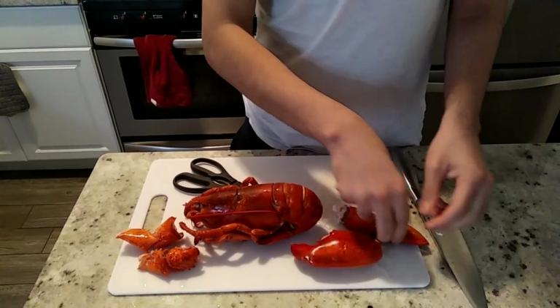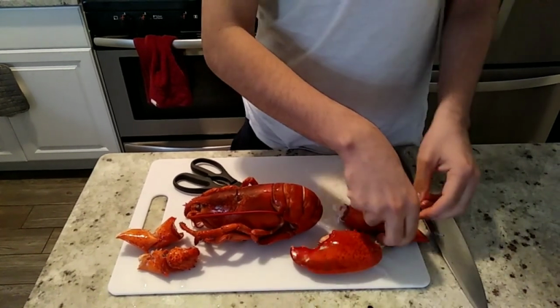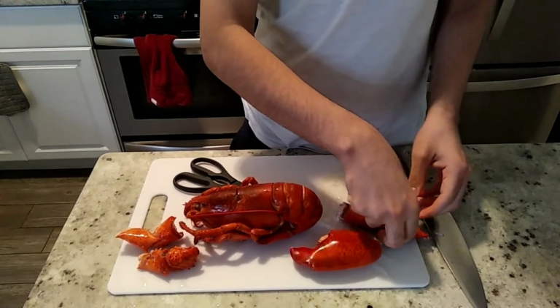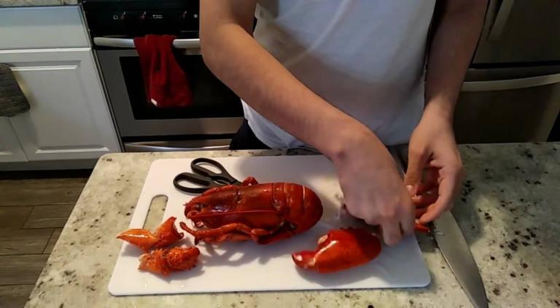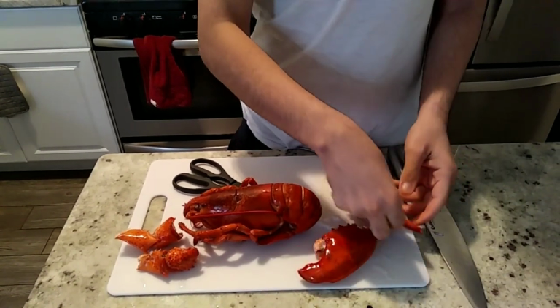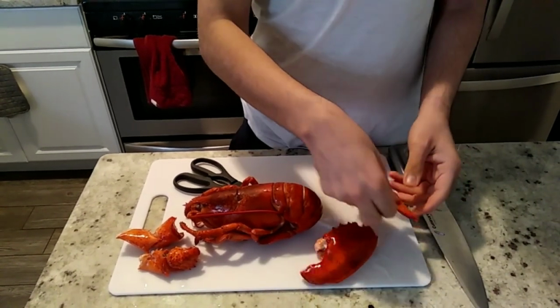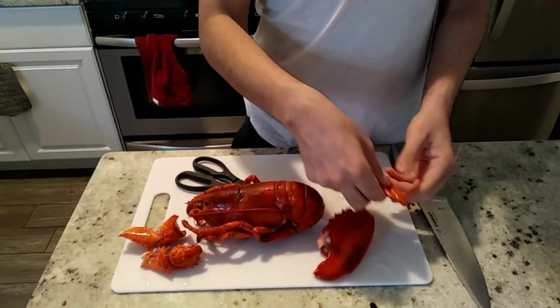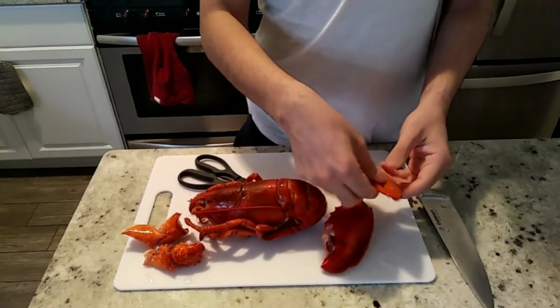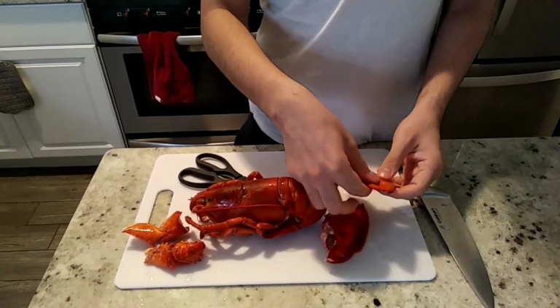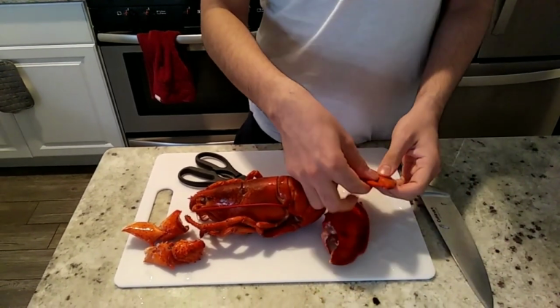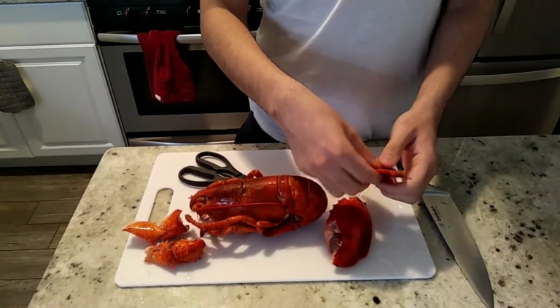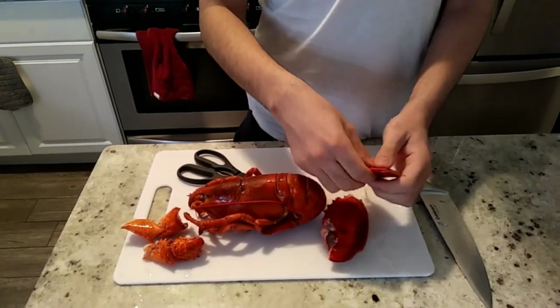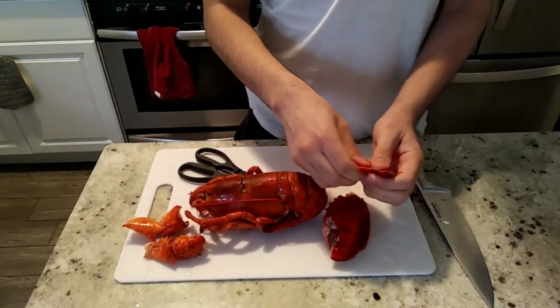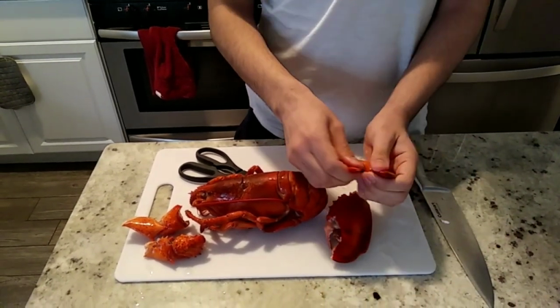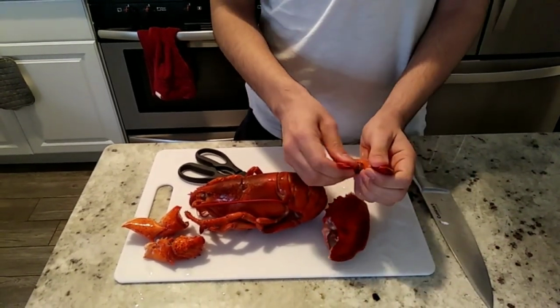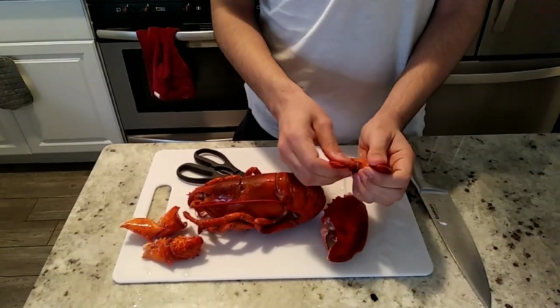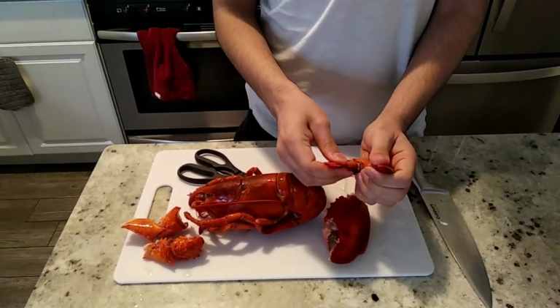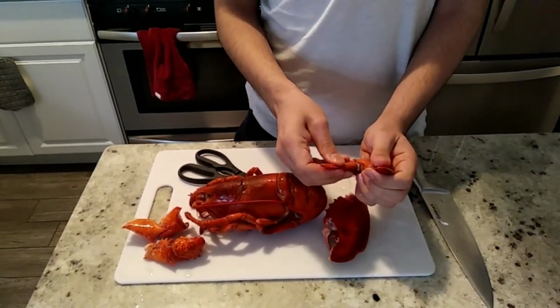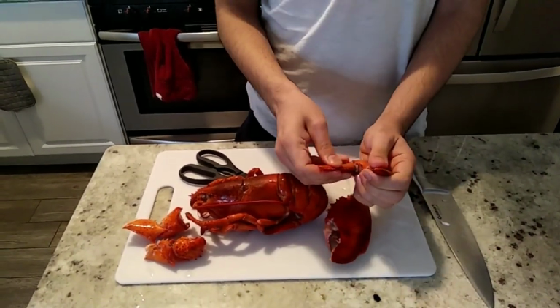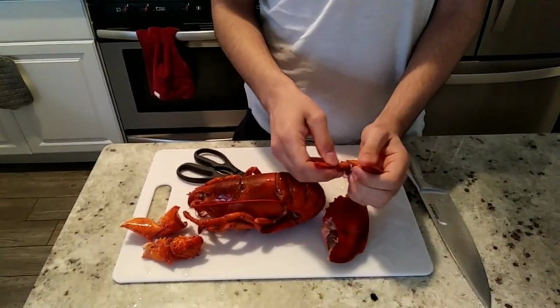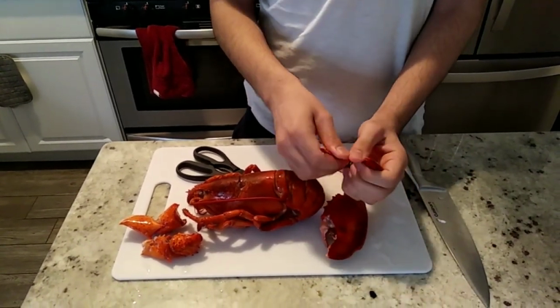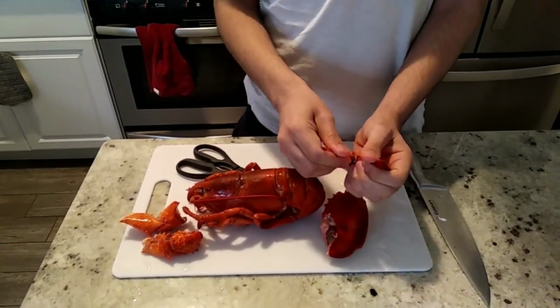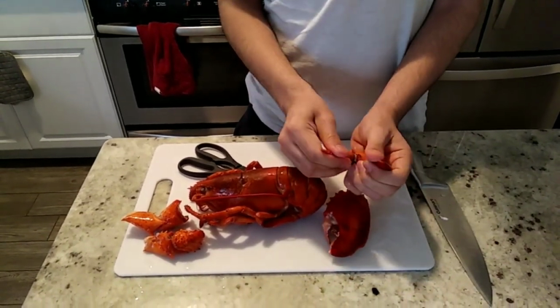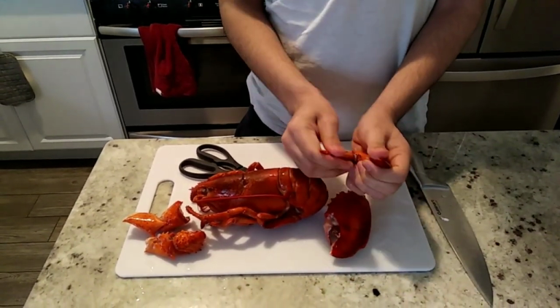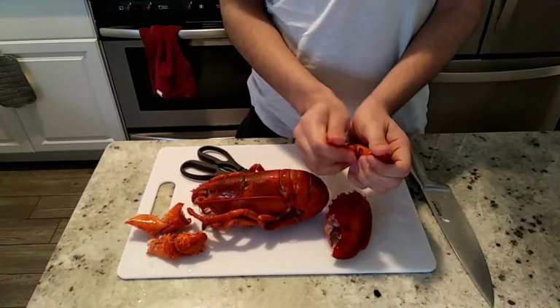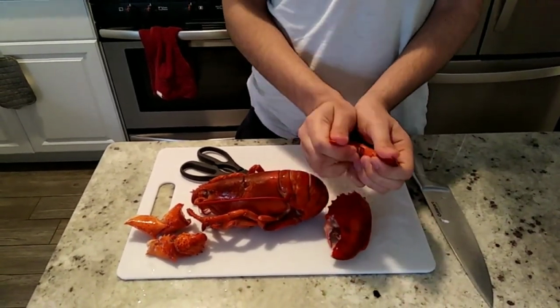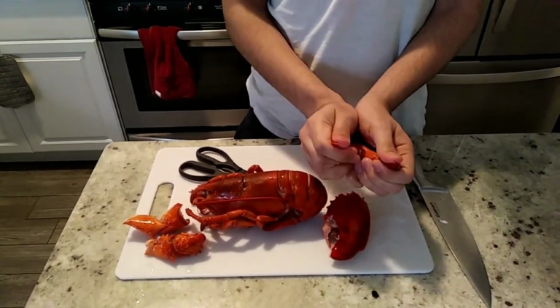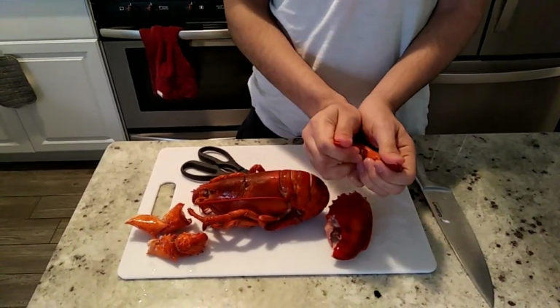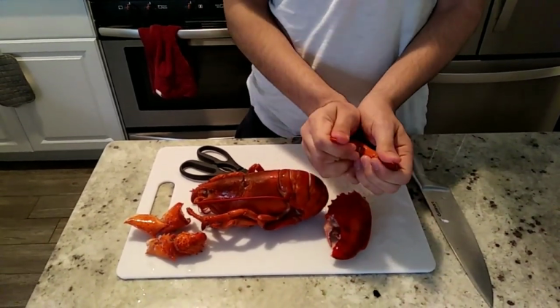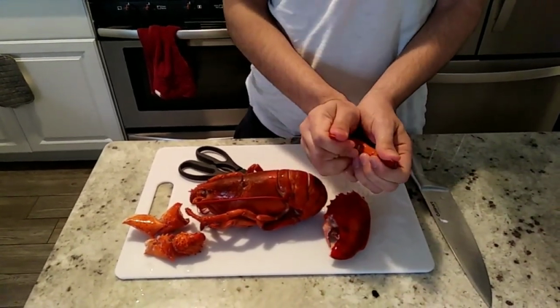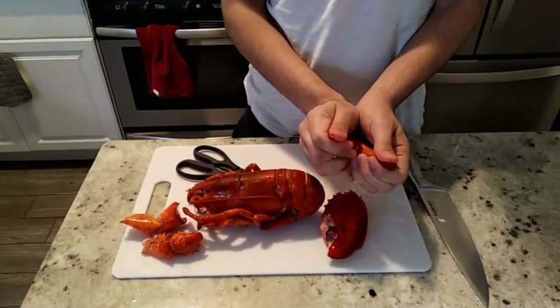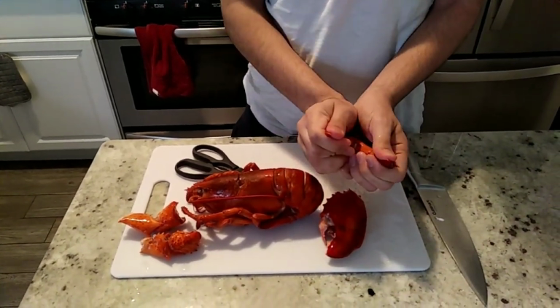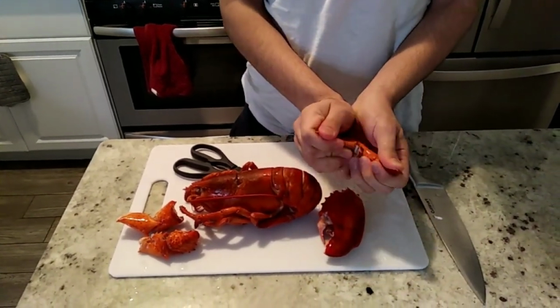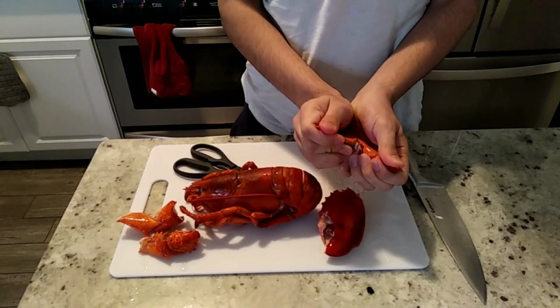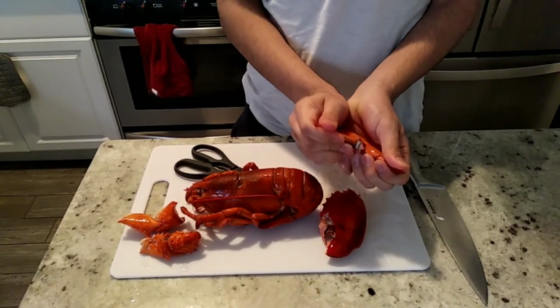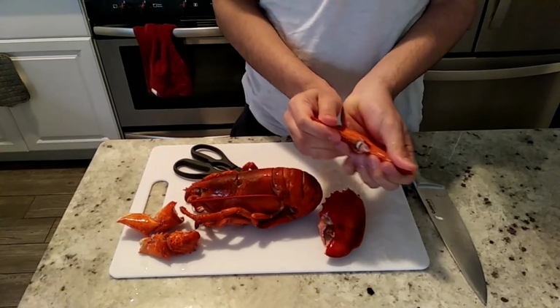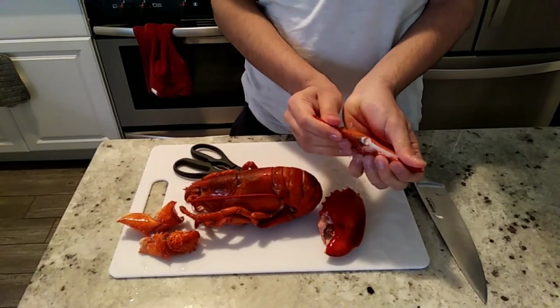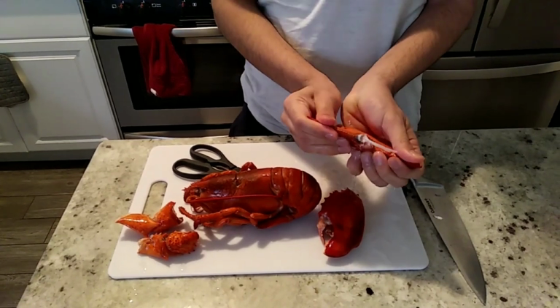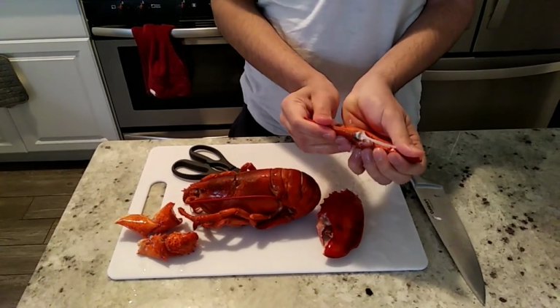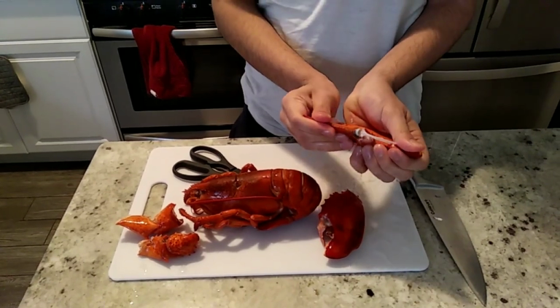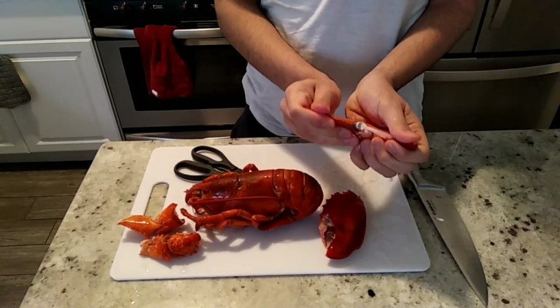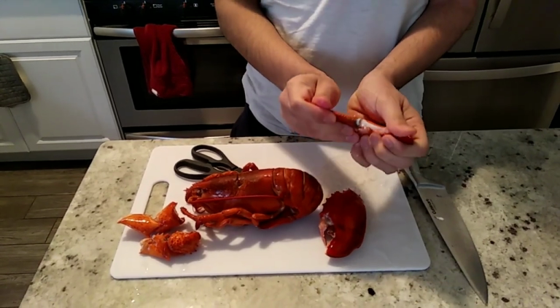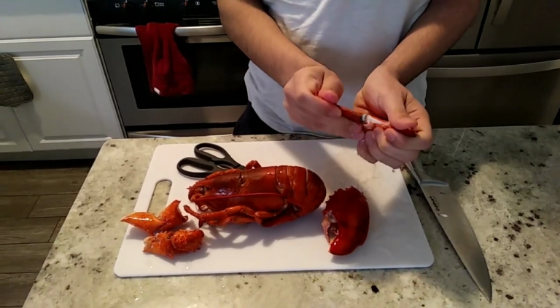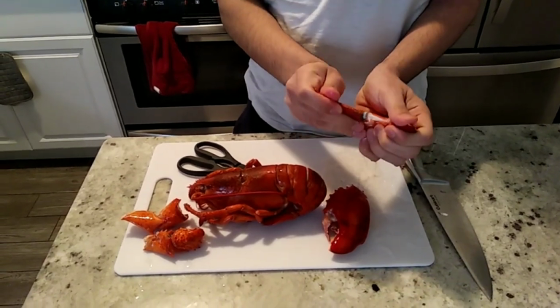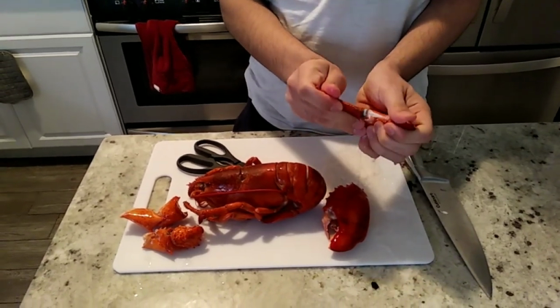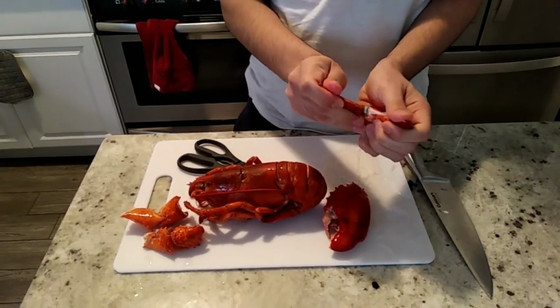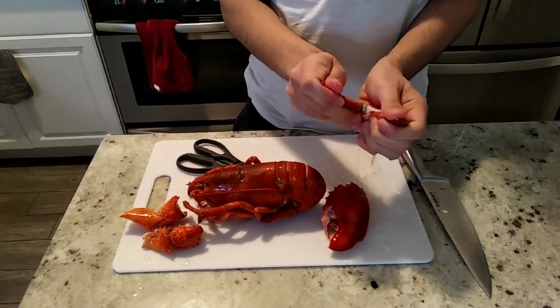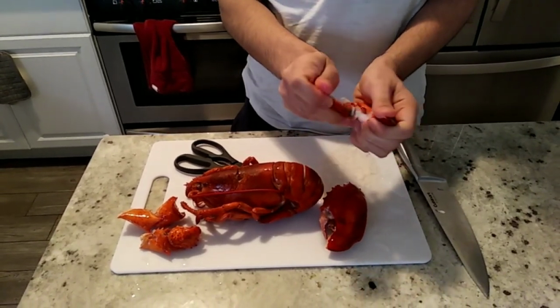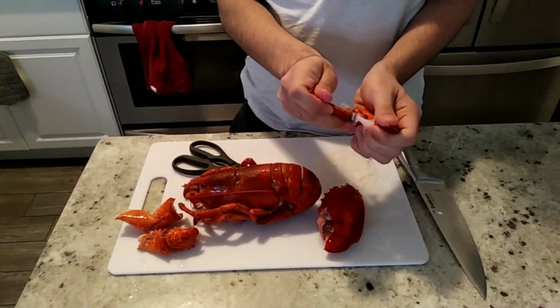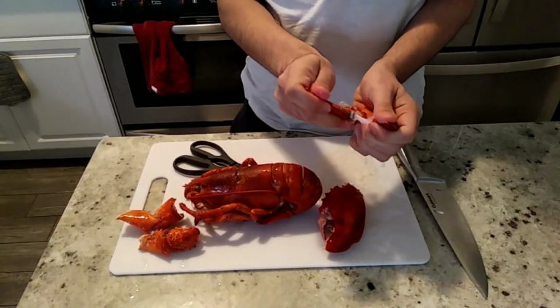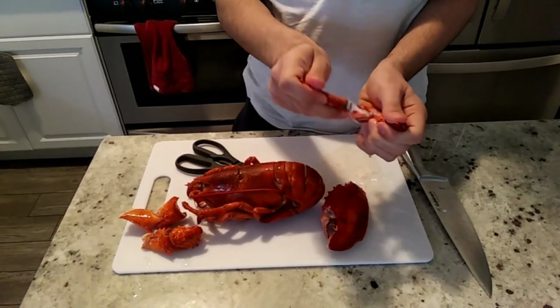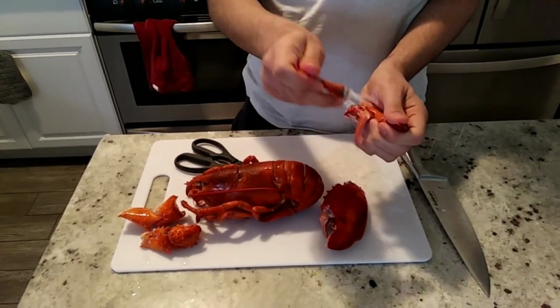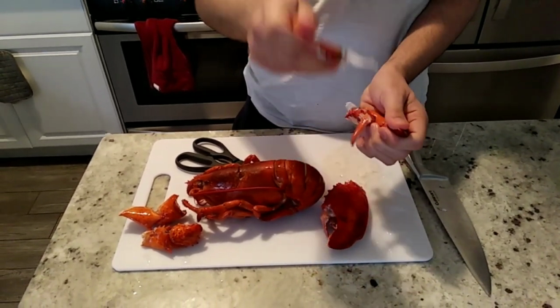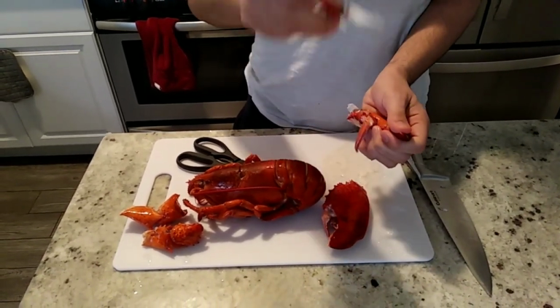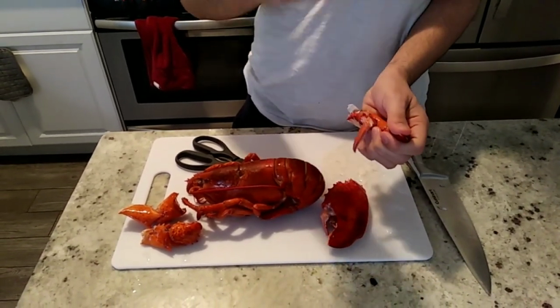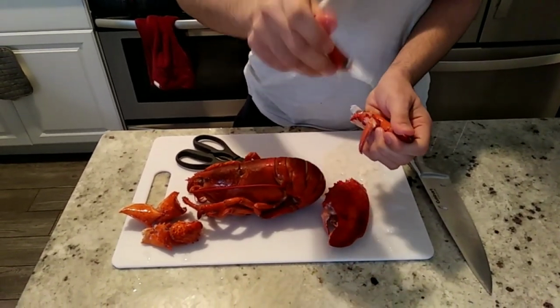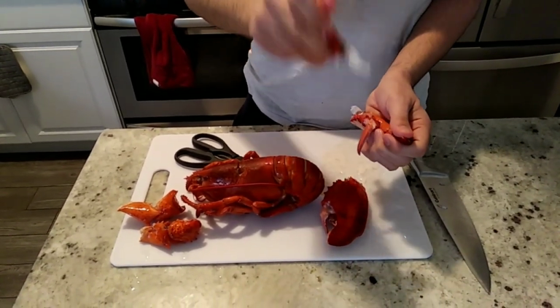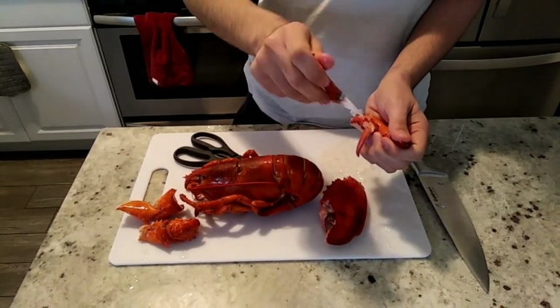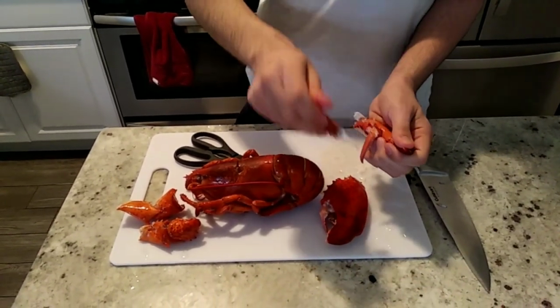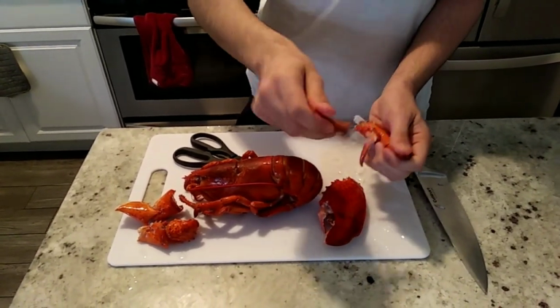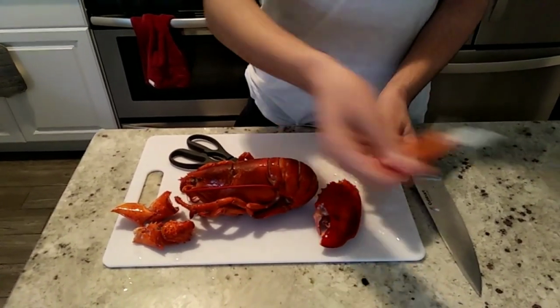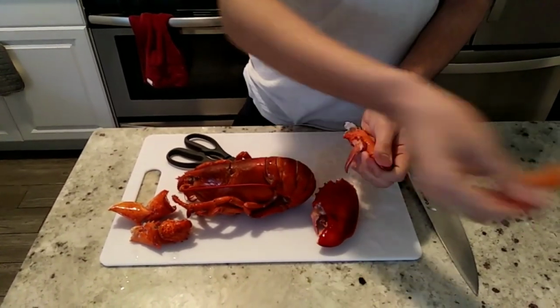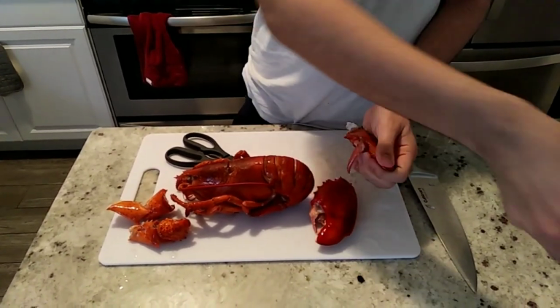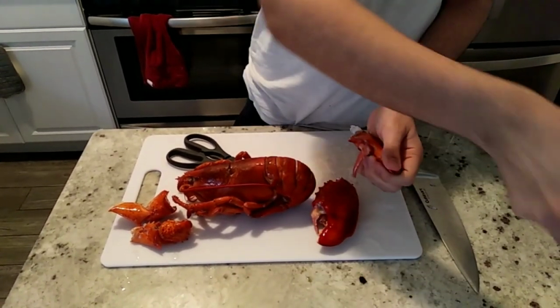If it's clean, wash it before you take off the lobster. Same with the other one.